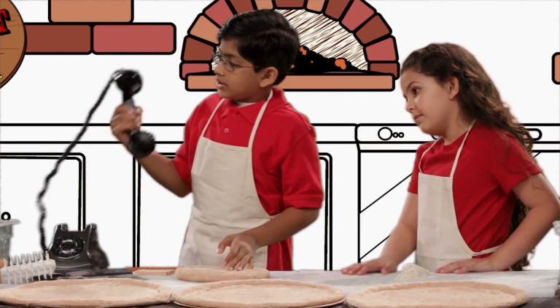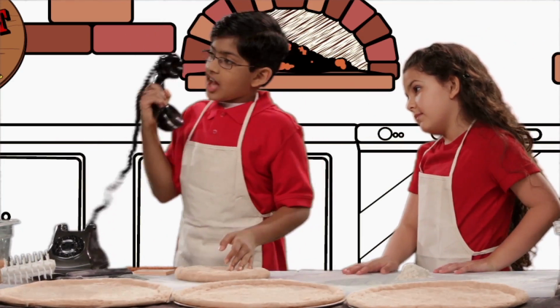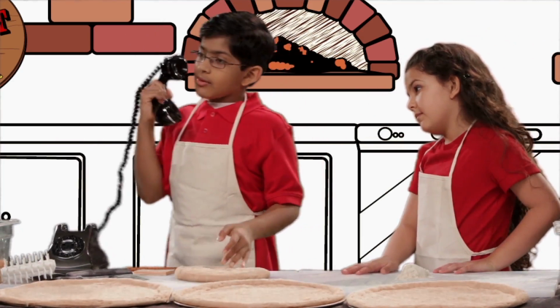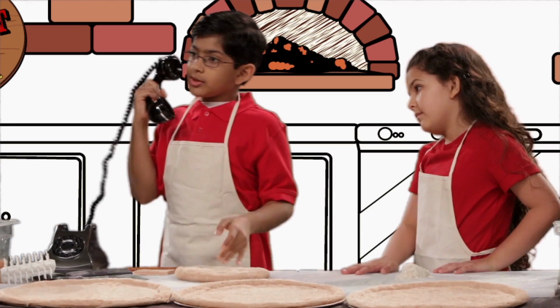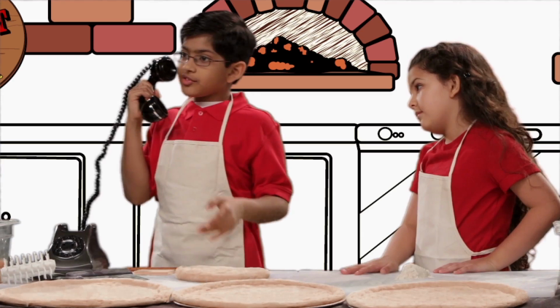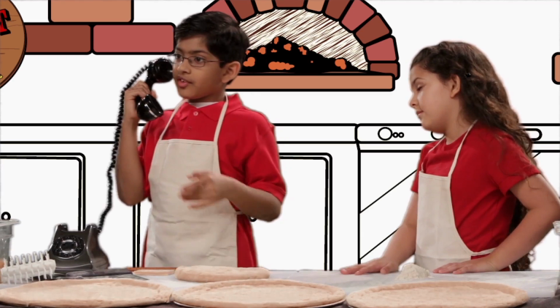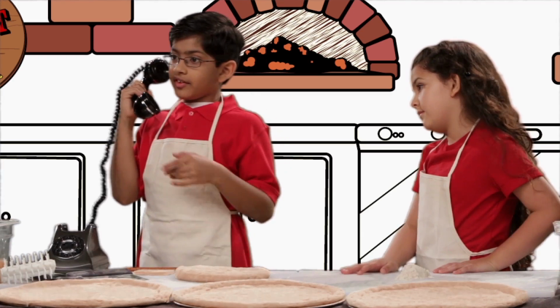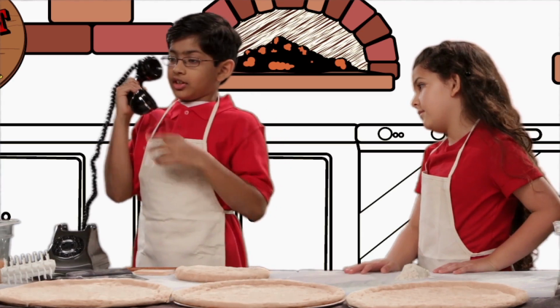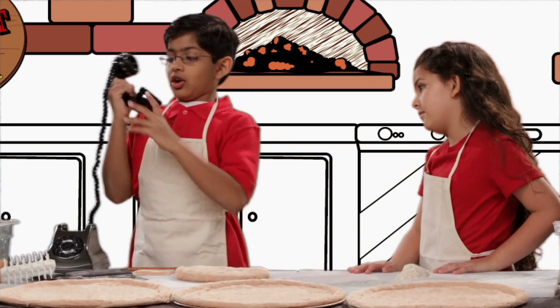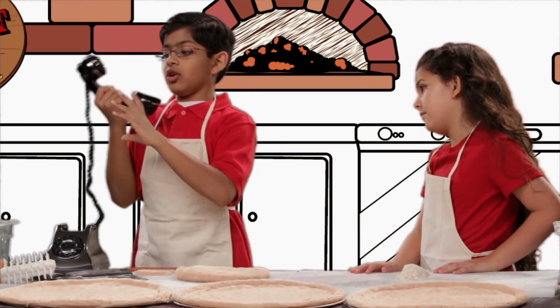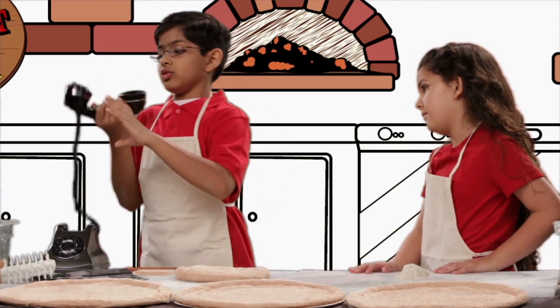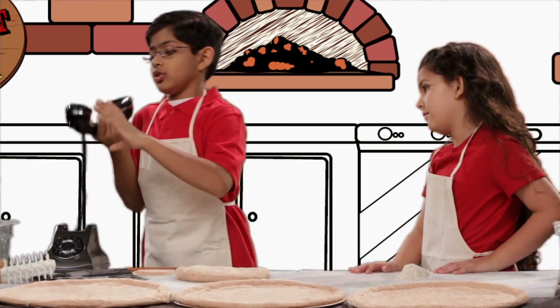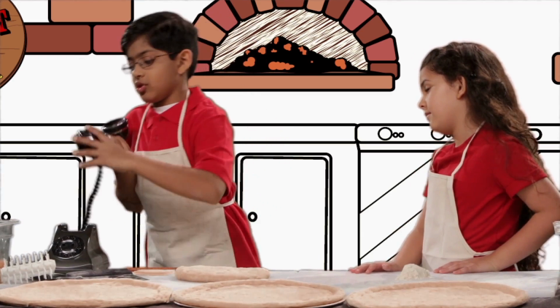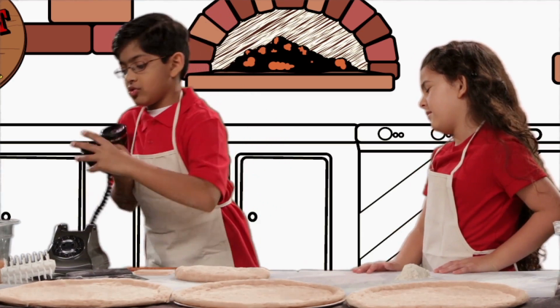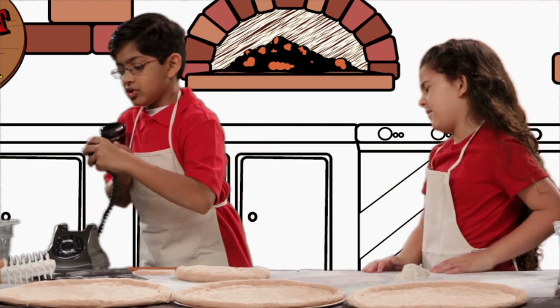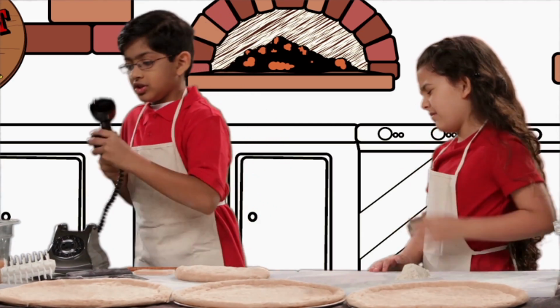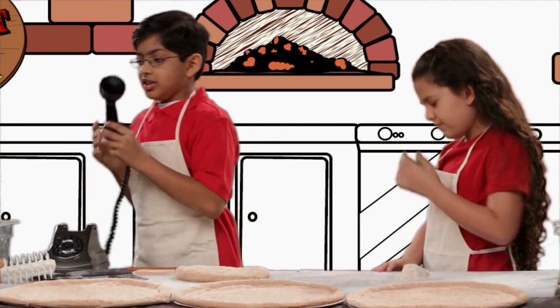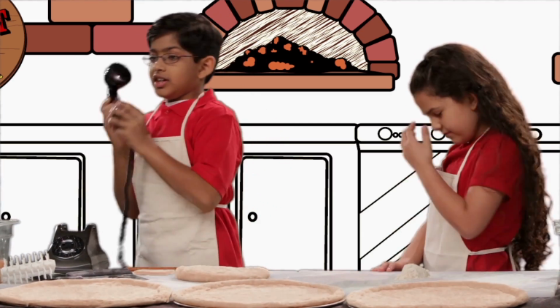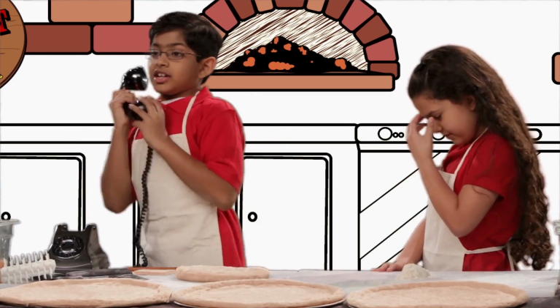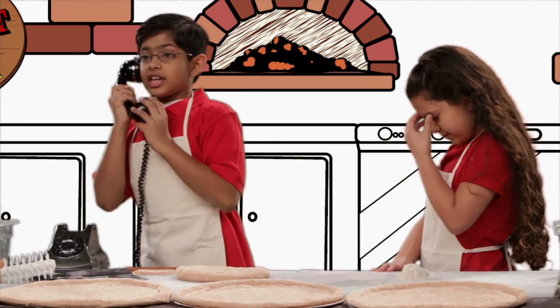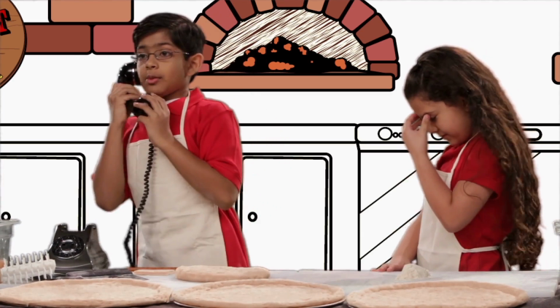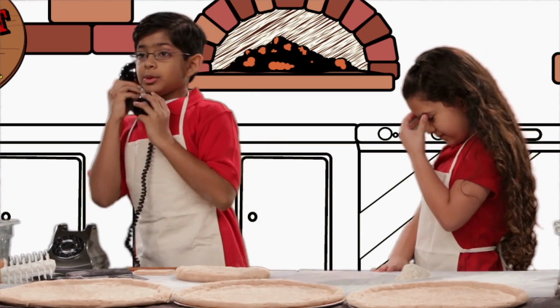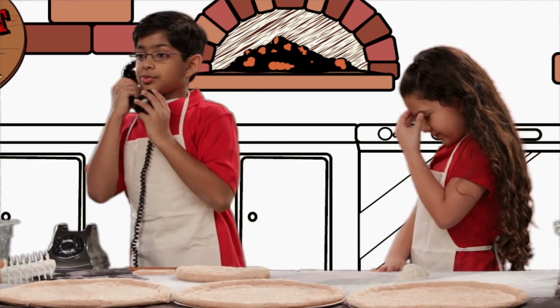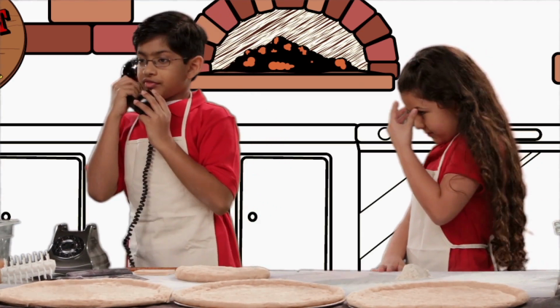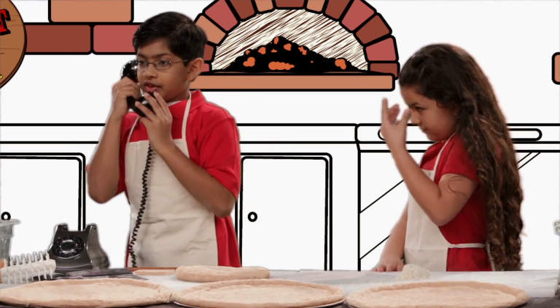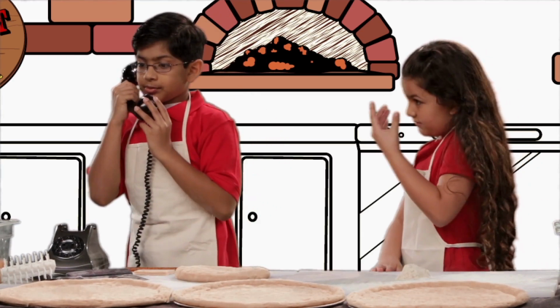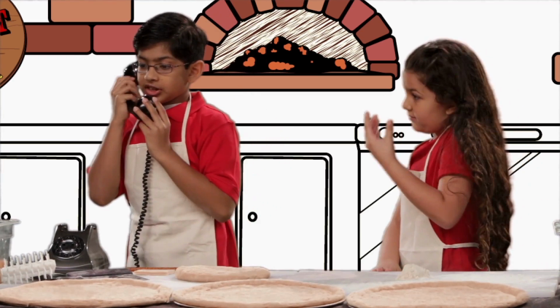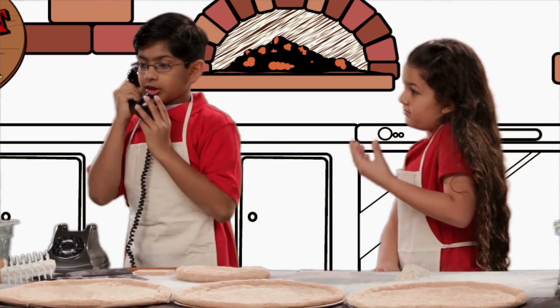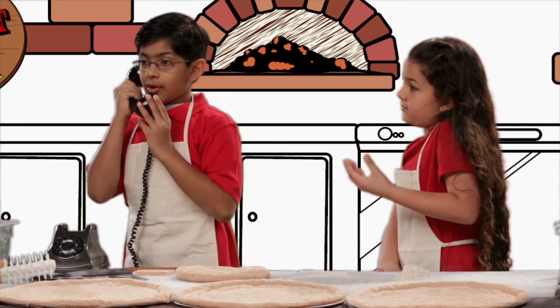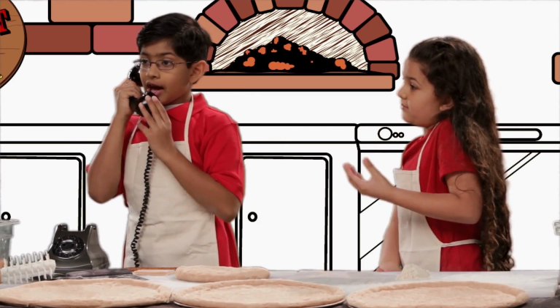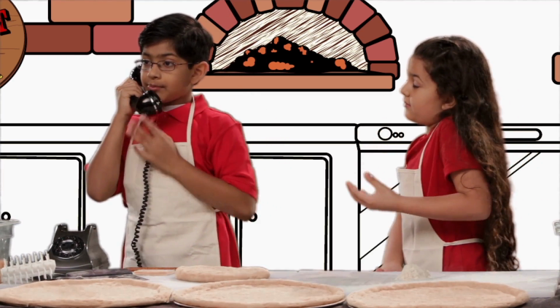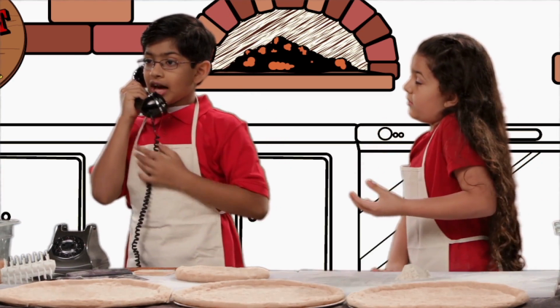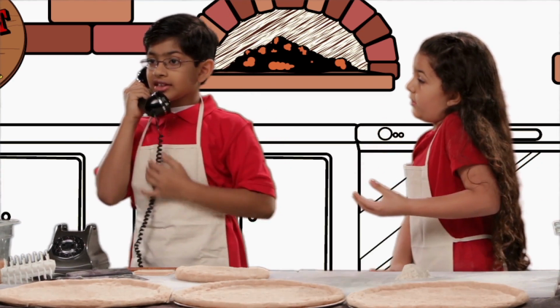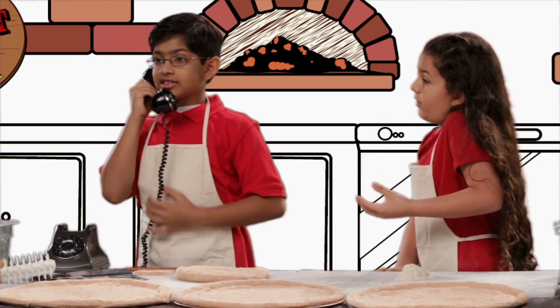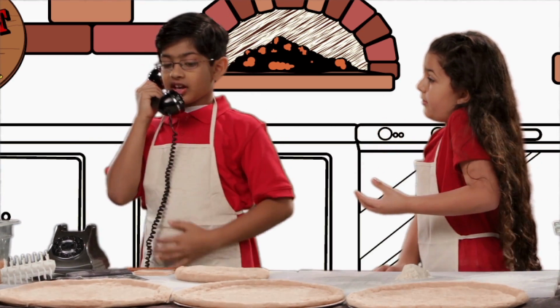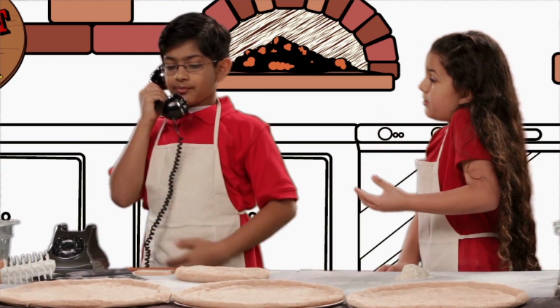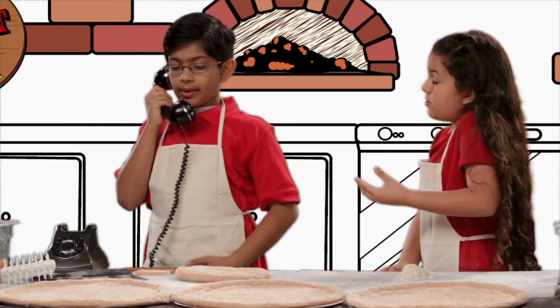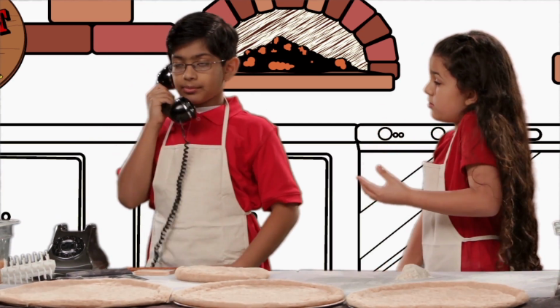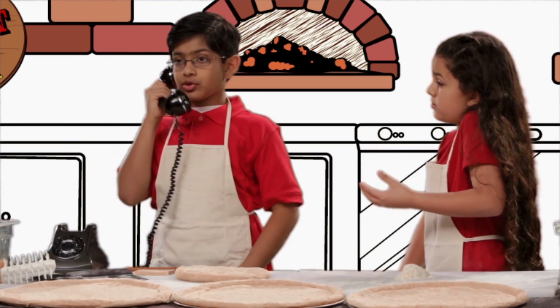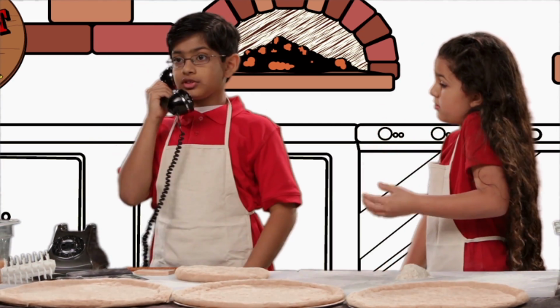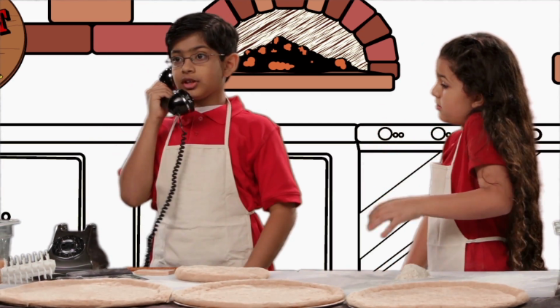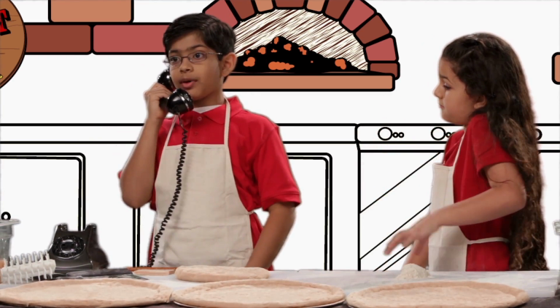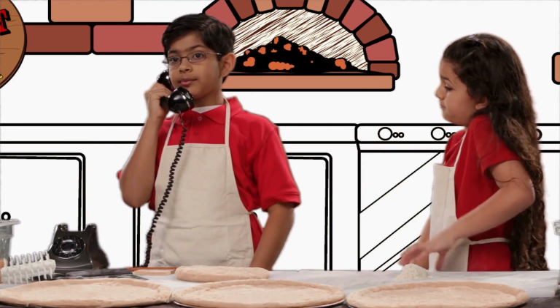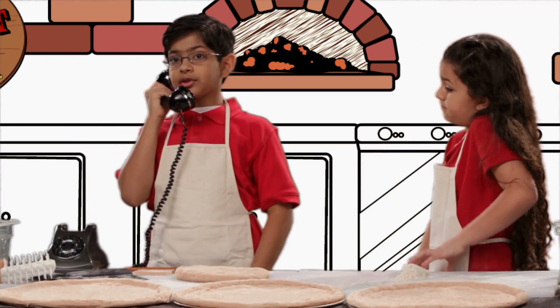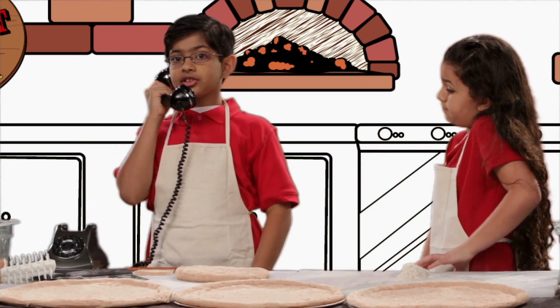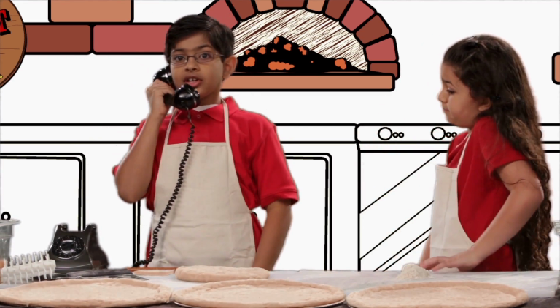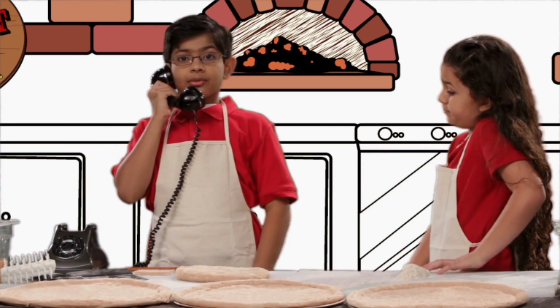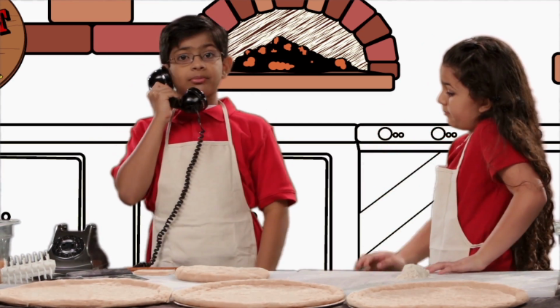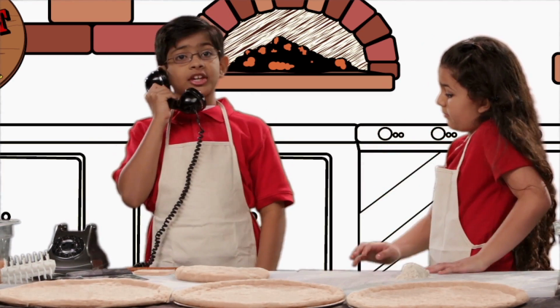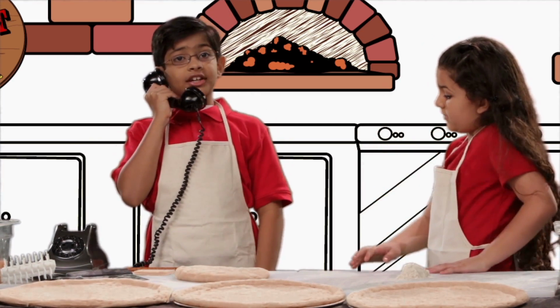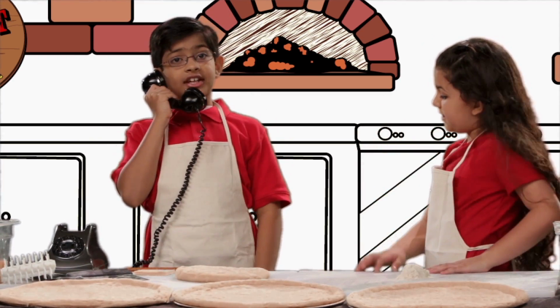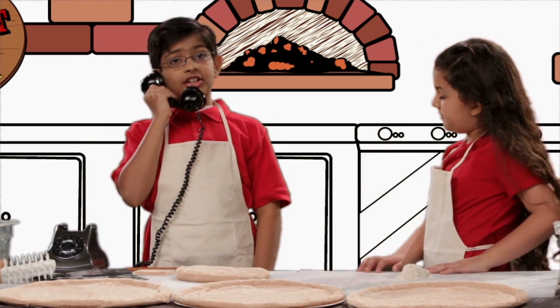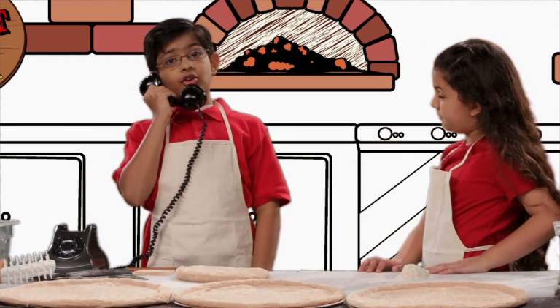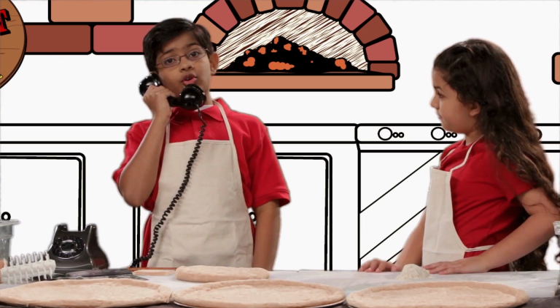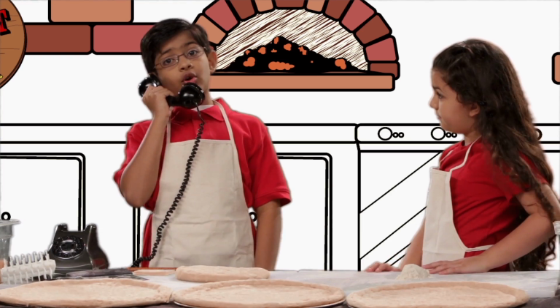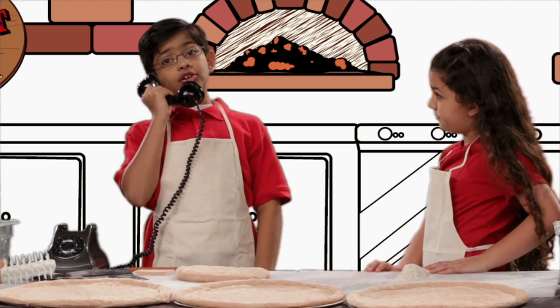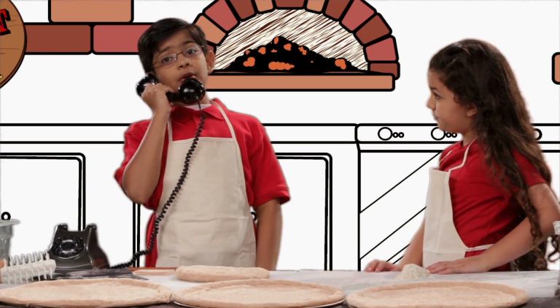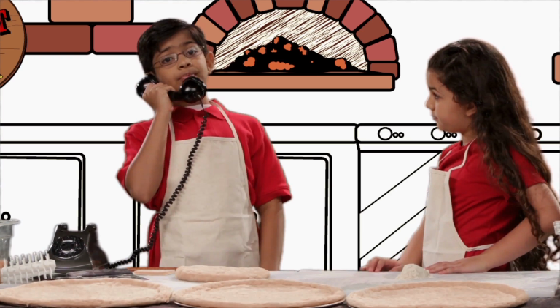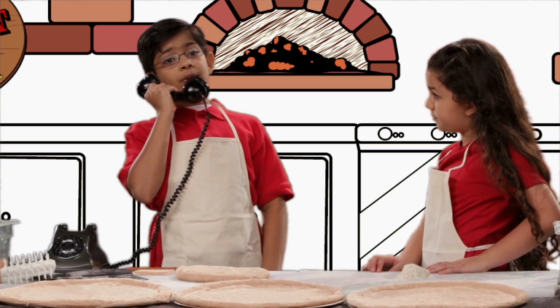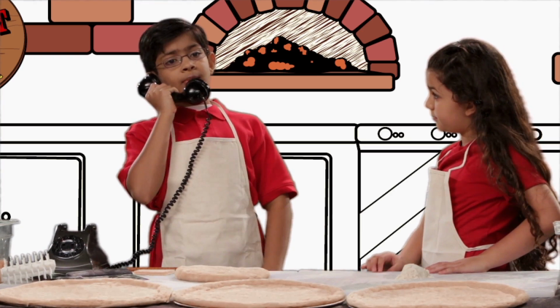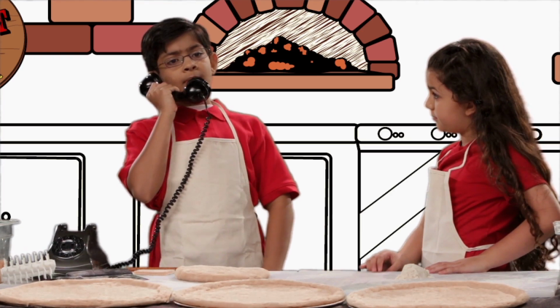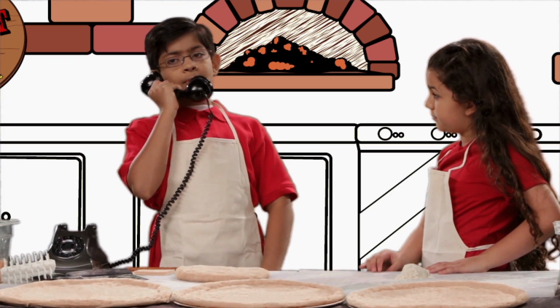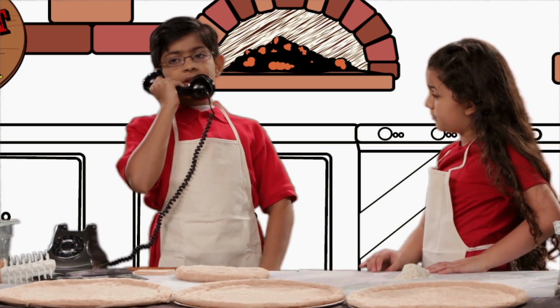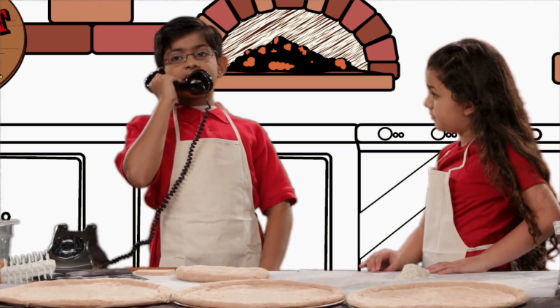Gabby's Perfect Pizza Pie Palace of Pepperoni and Peppers. May I take your order, Papa, please?